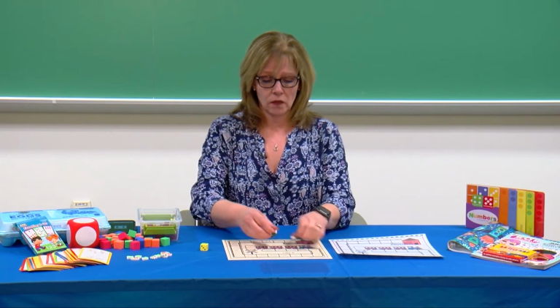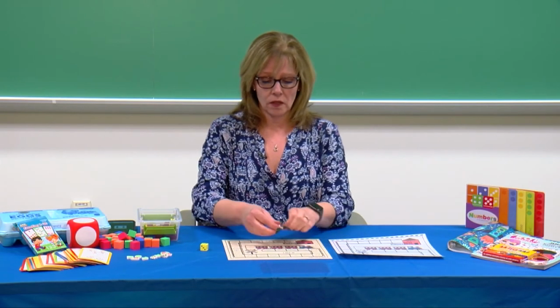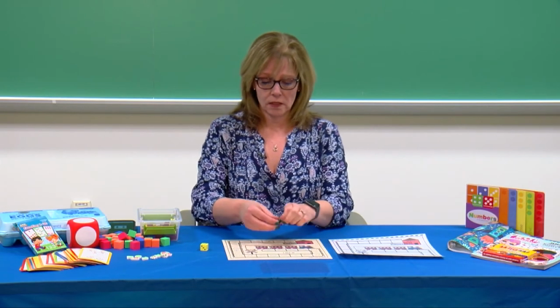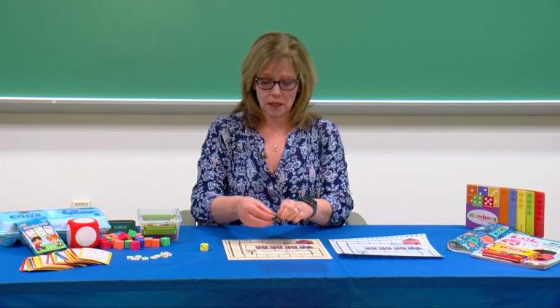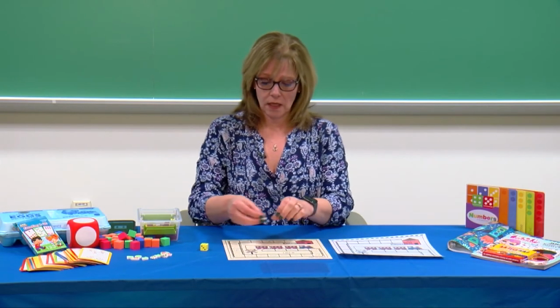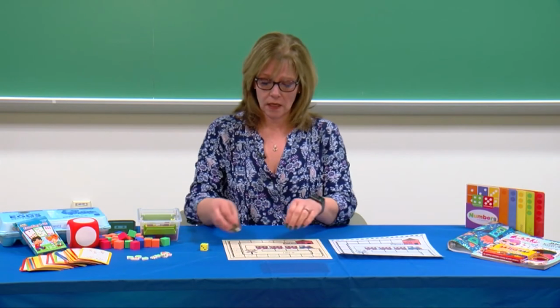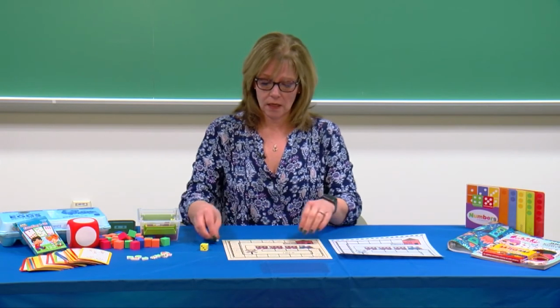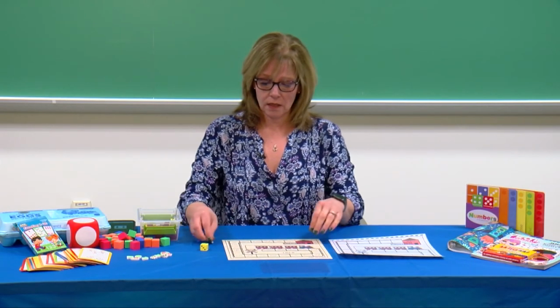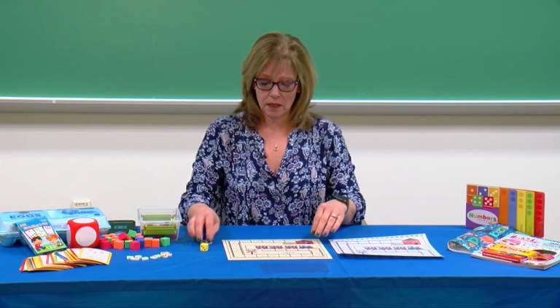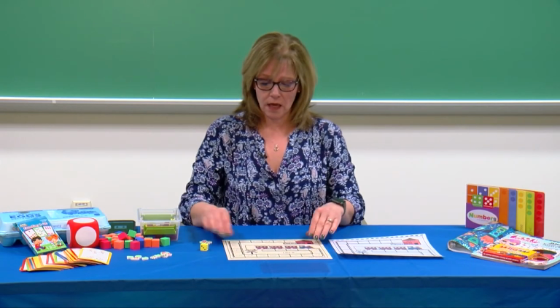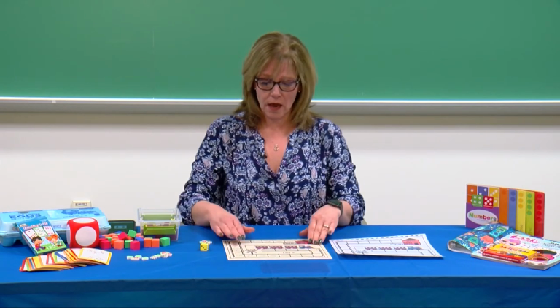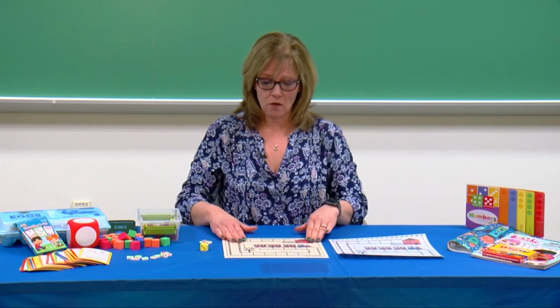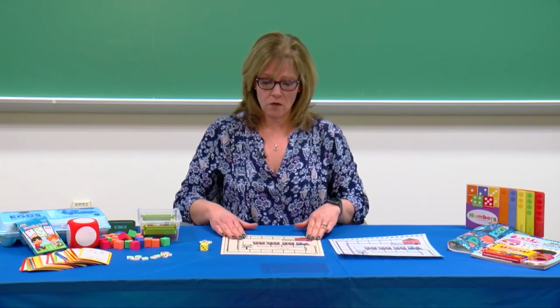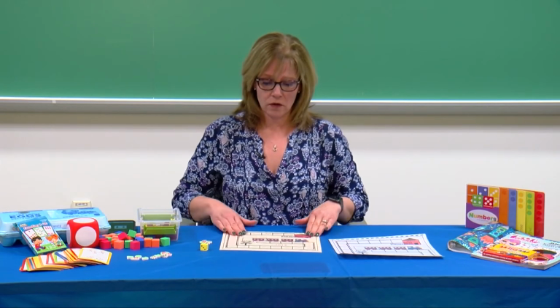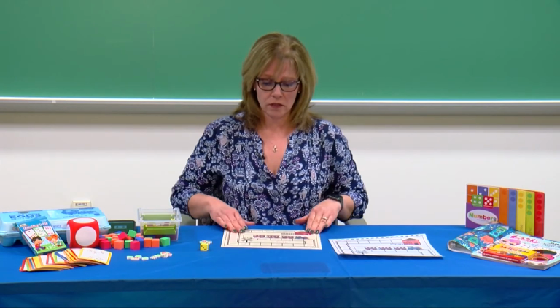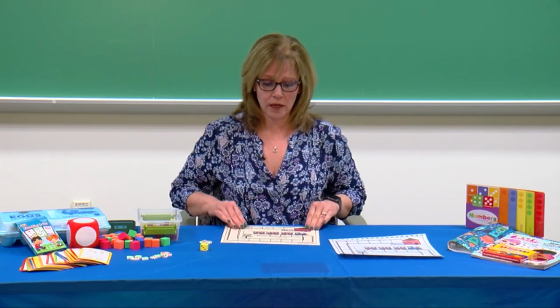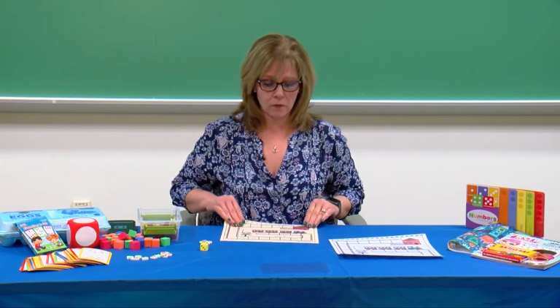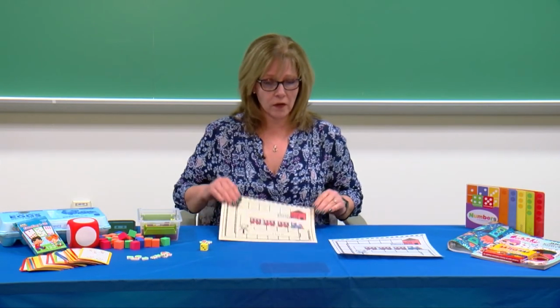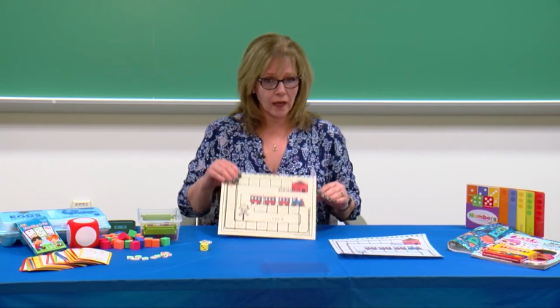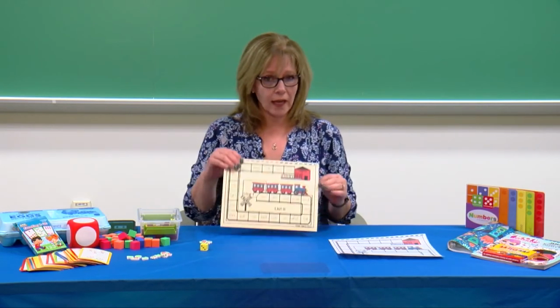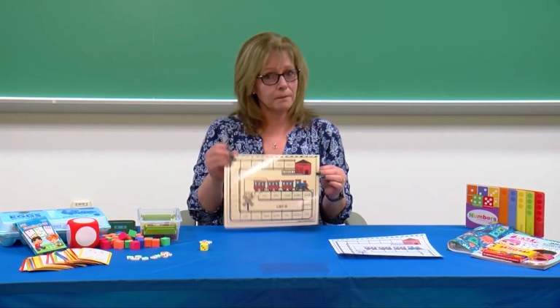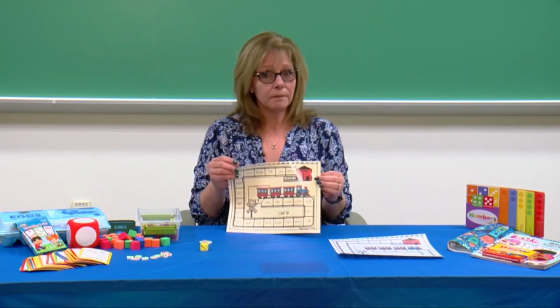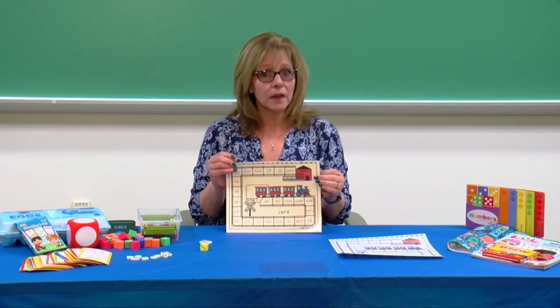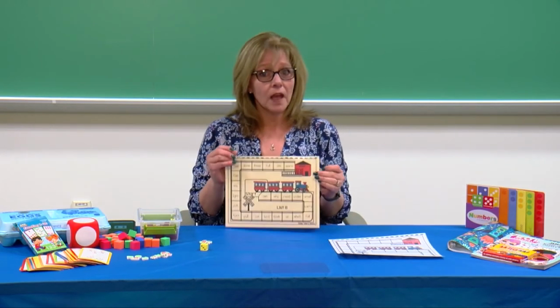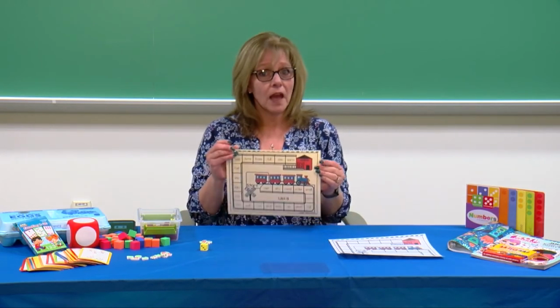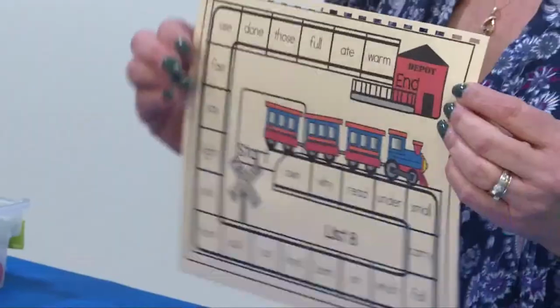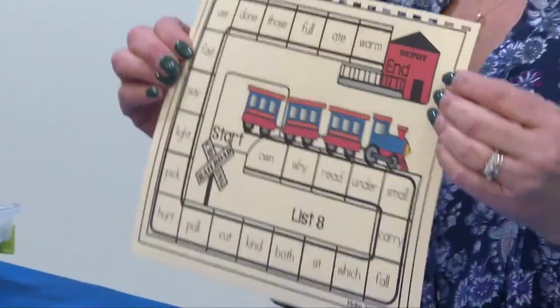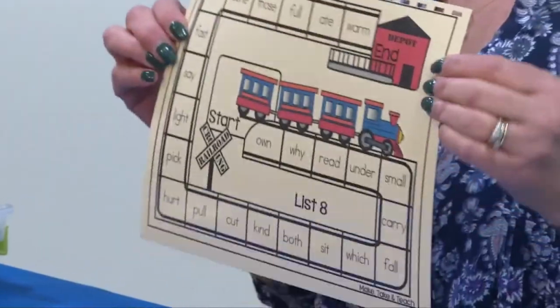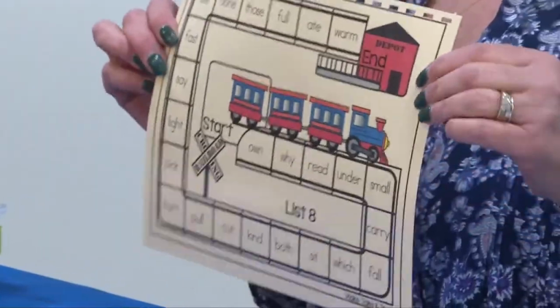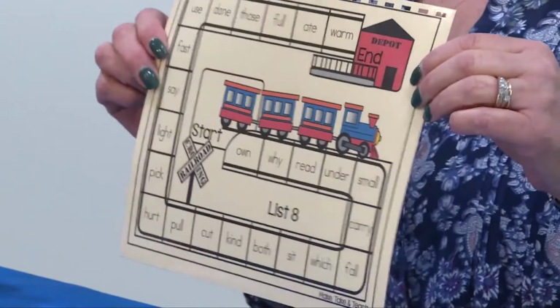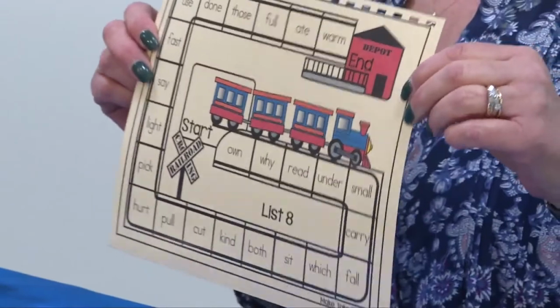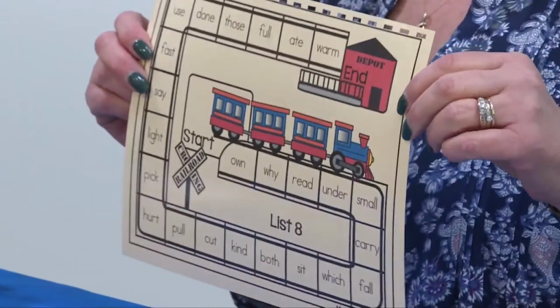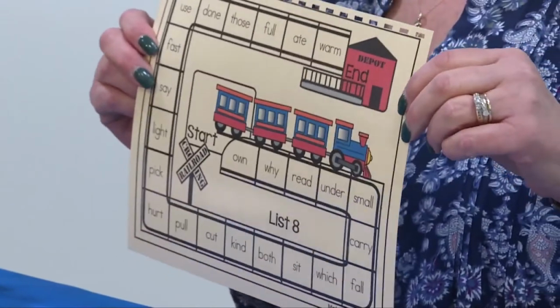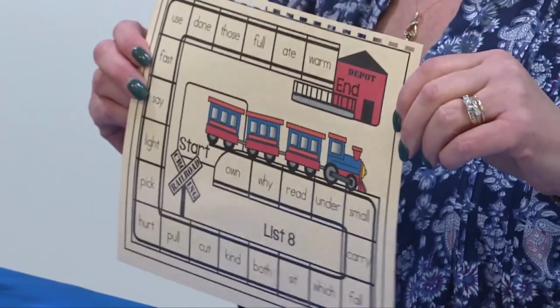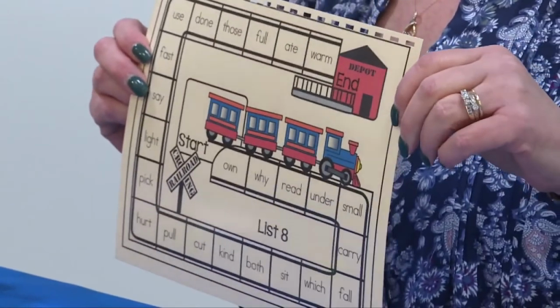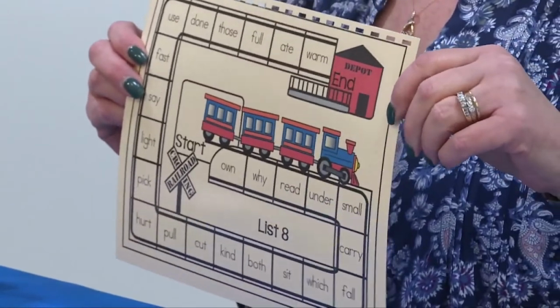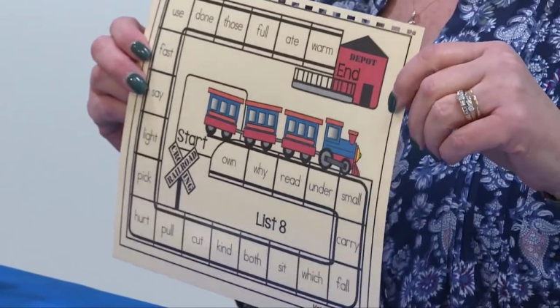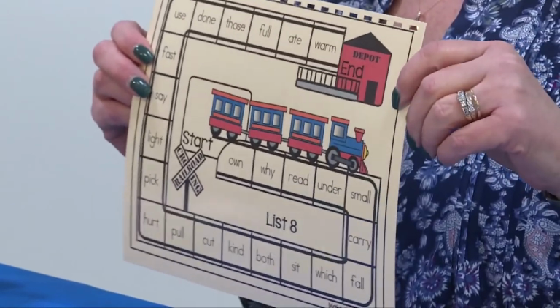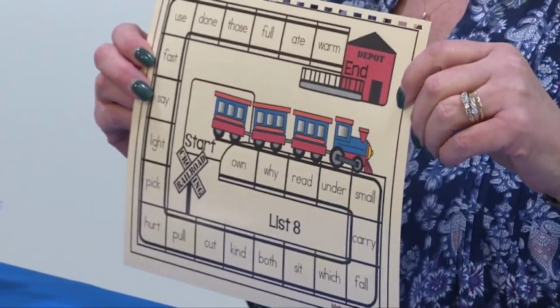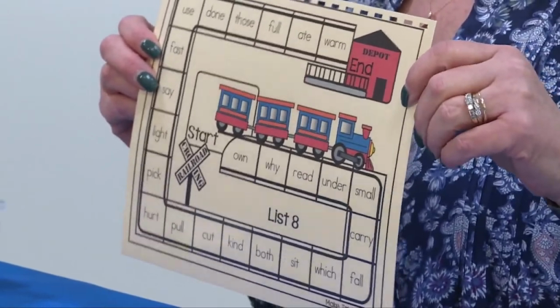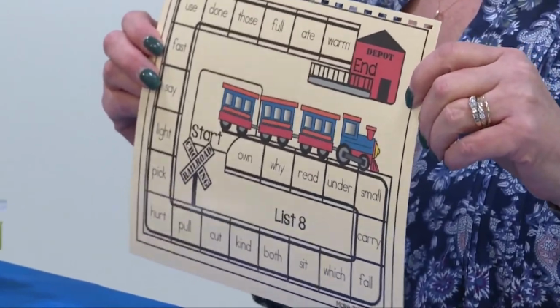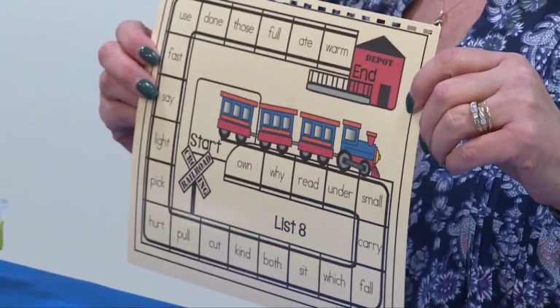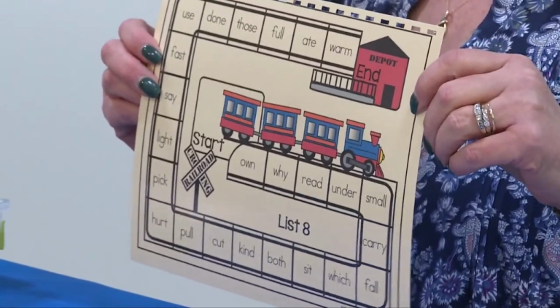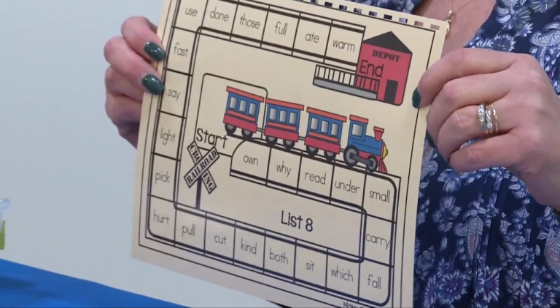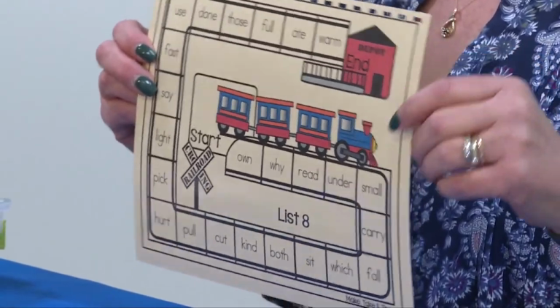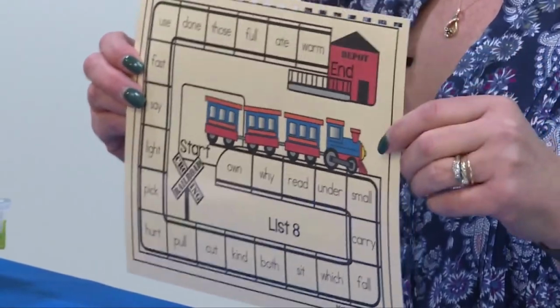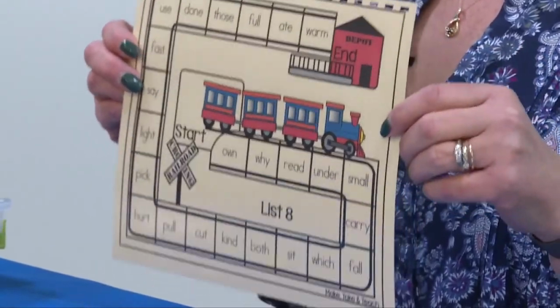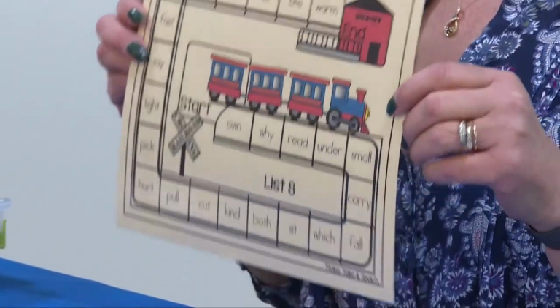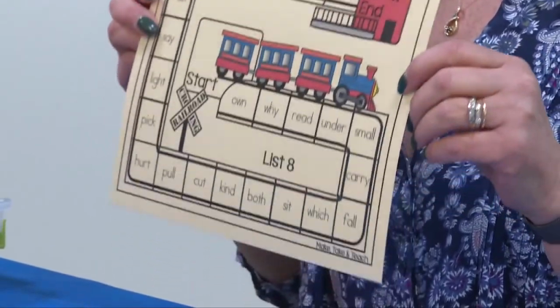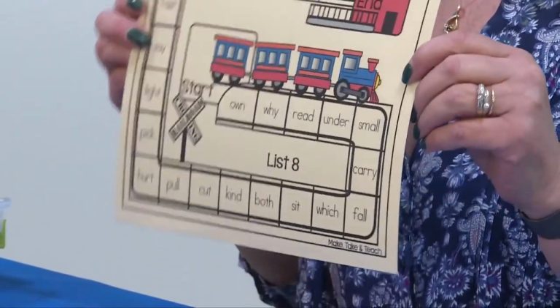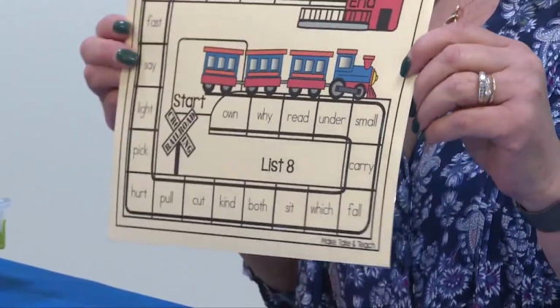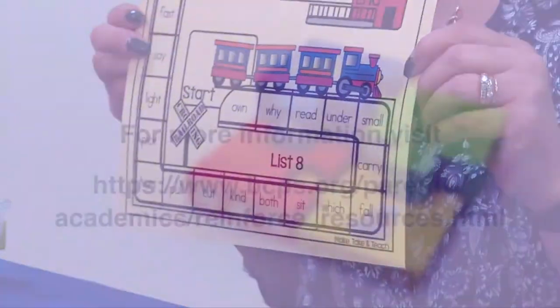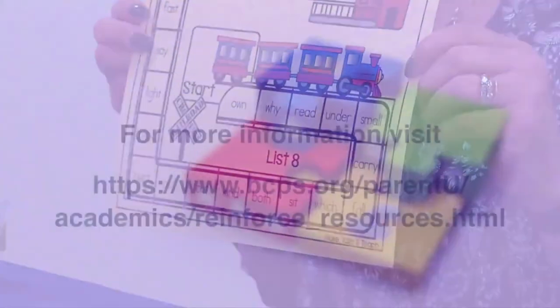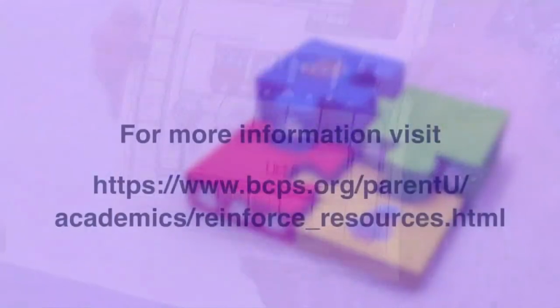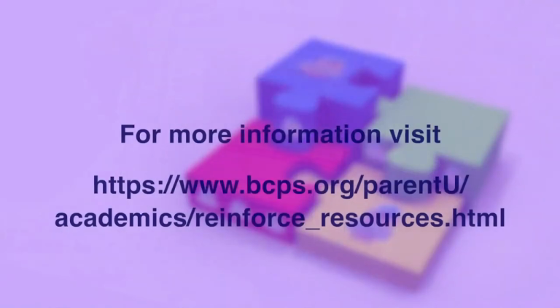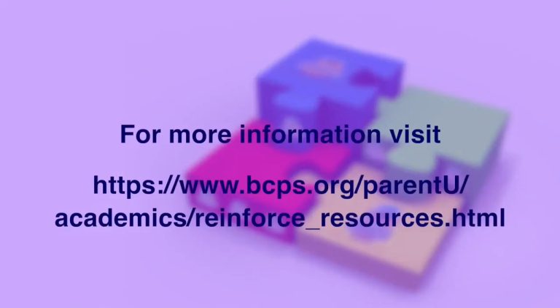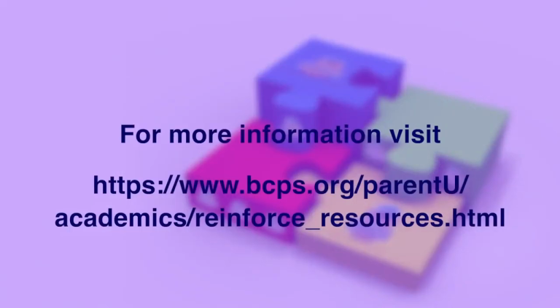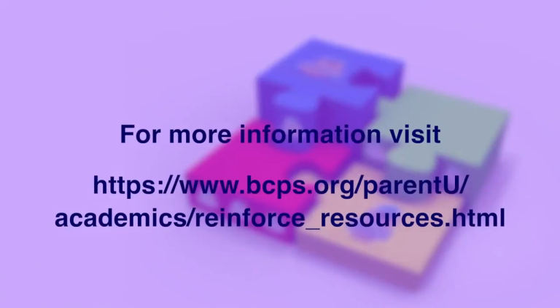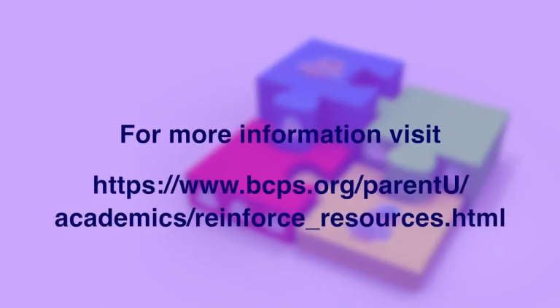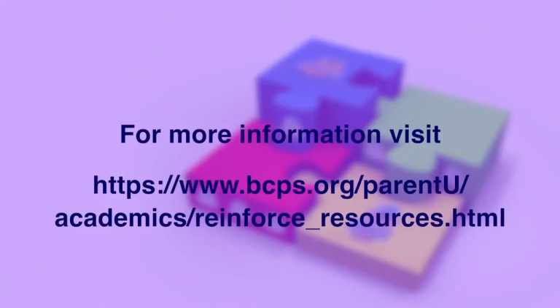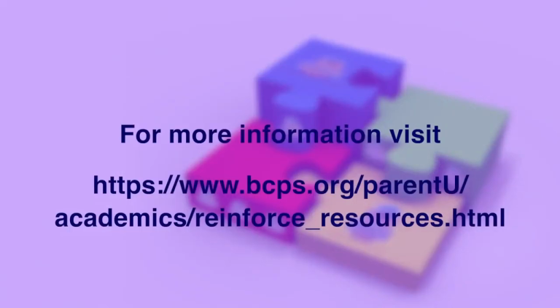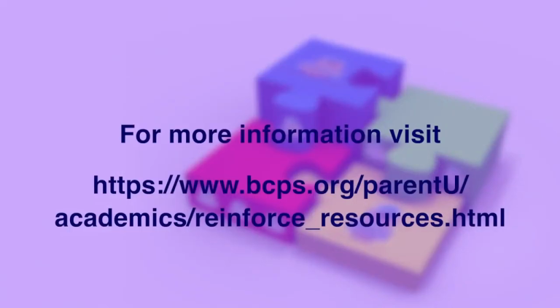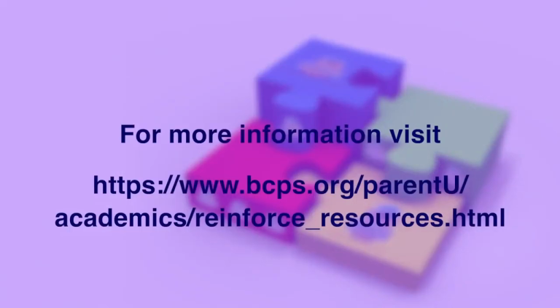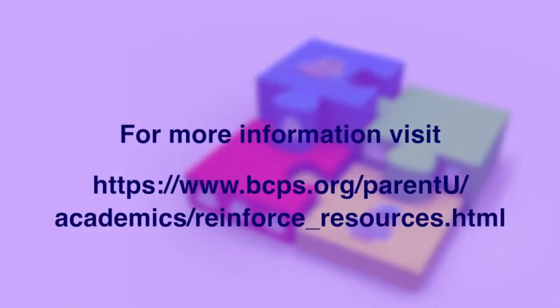This is our sight word game. I hope that you have a lot of fun playing this at home and enjoy. Have a great day.